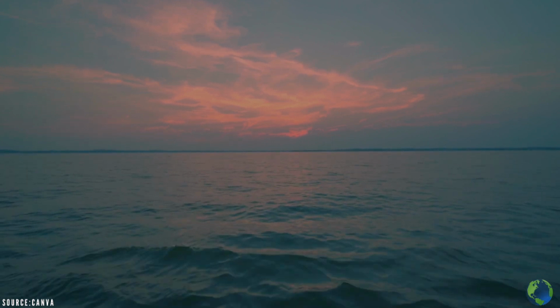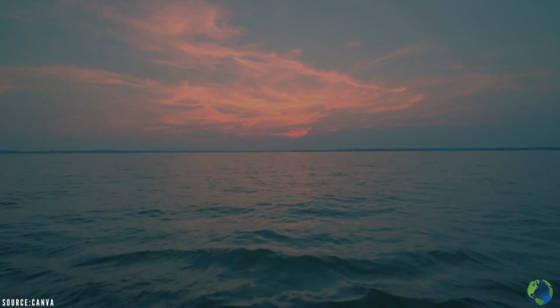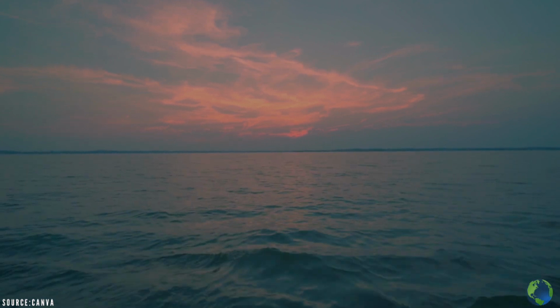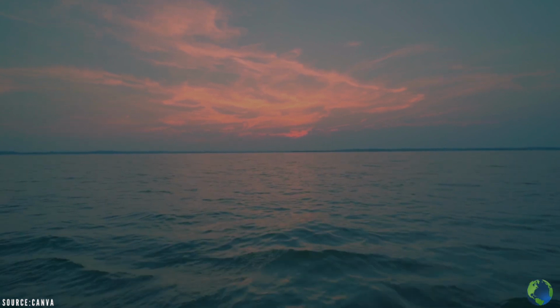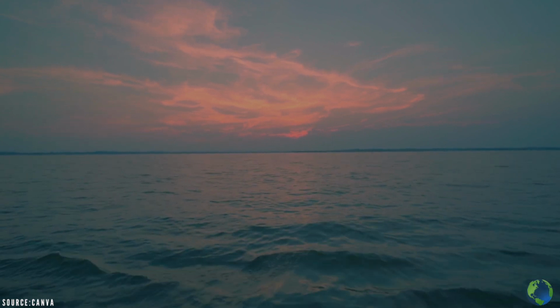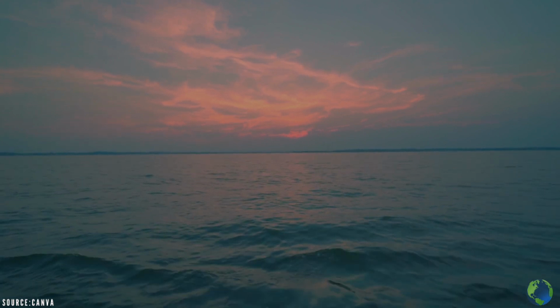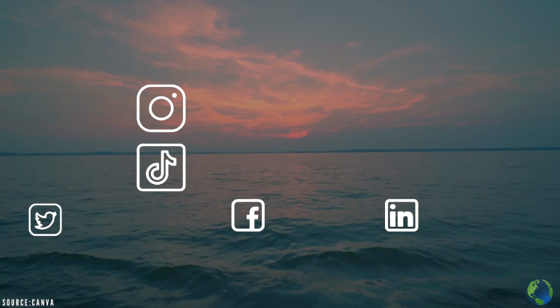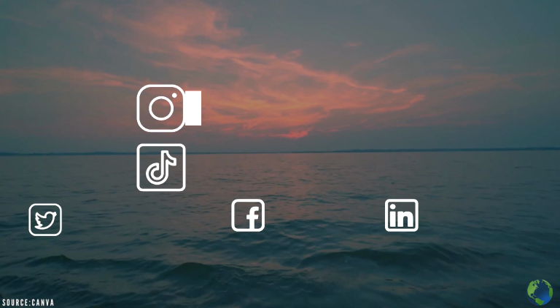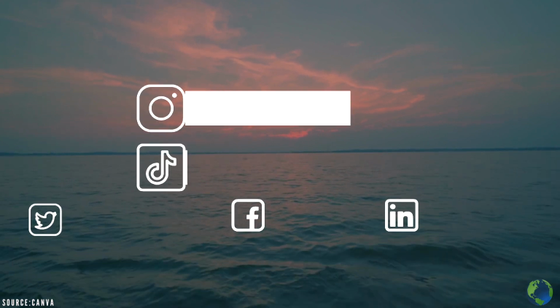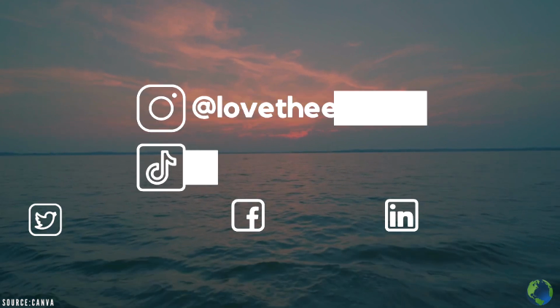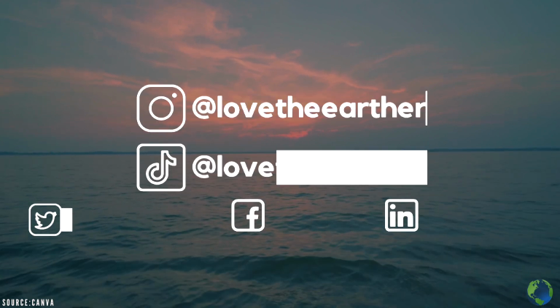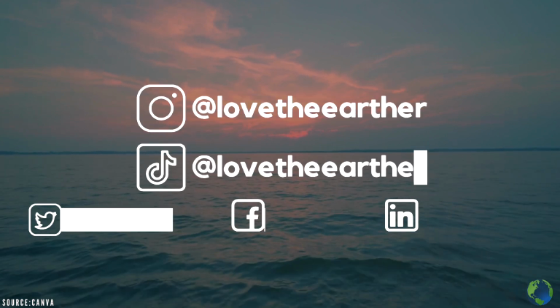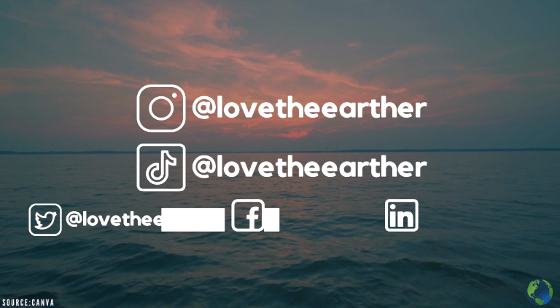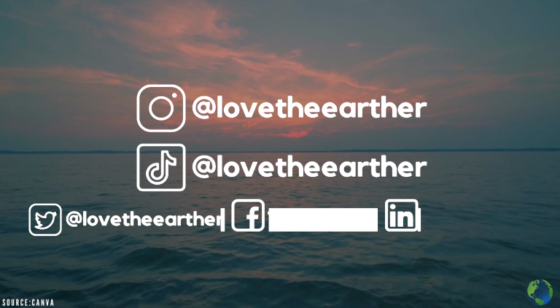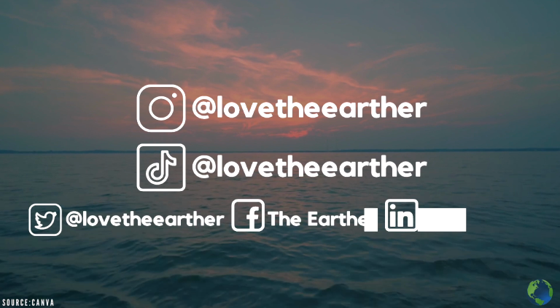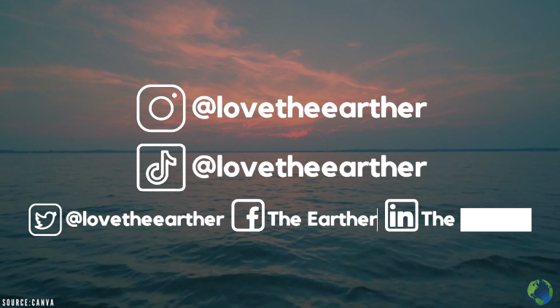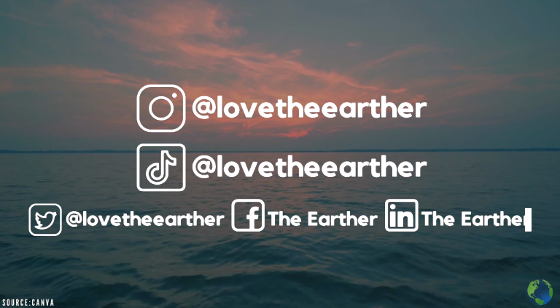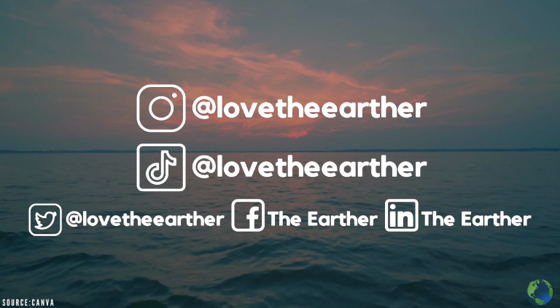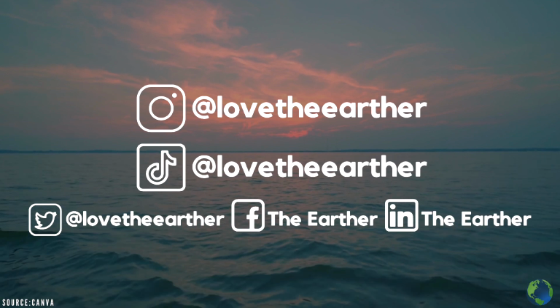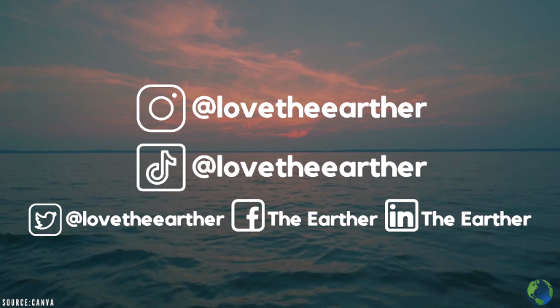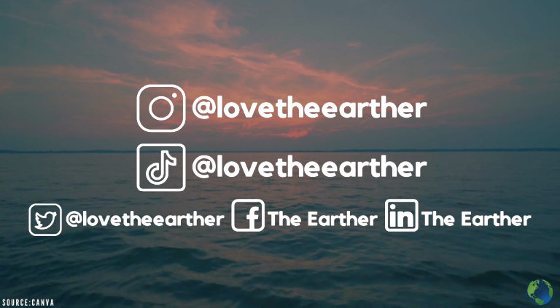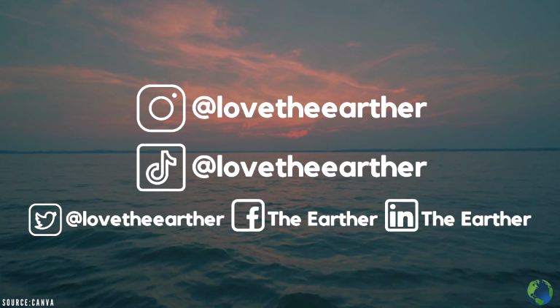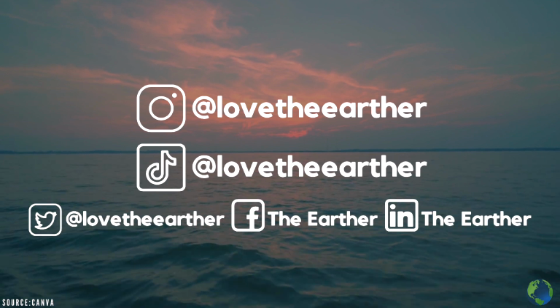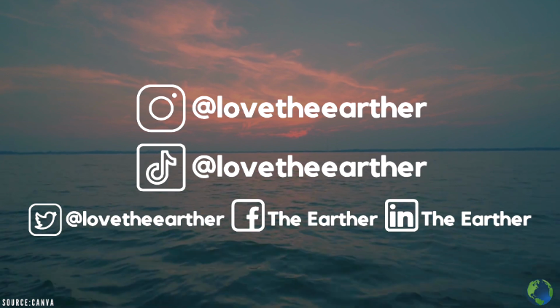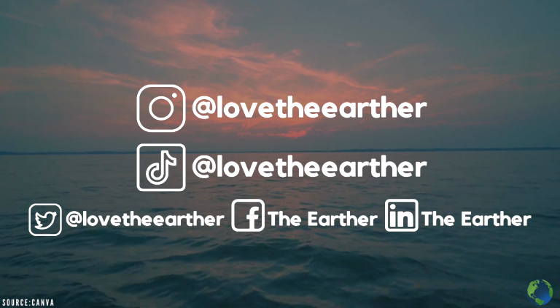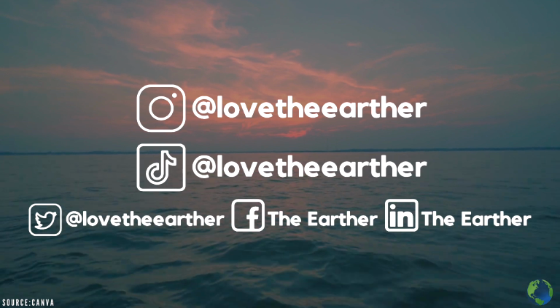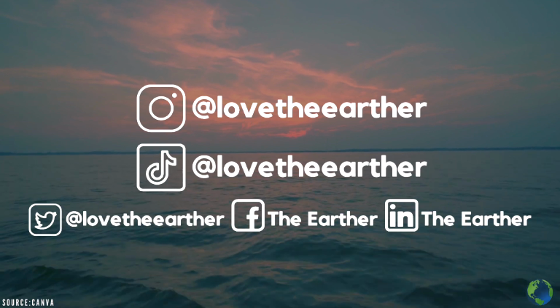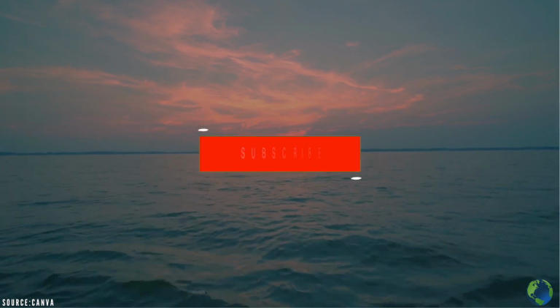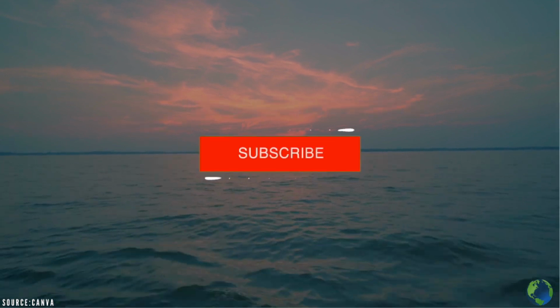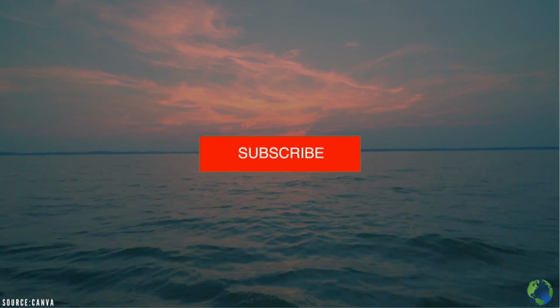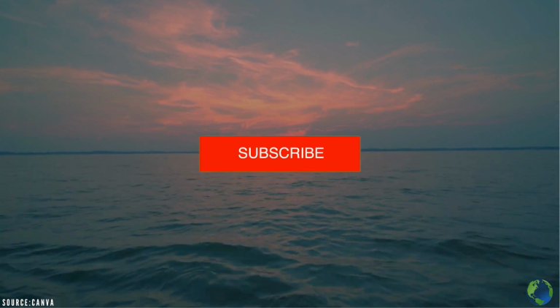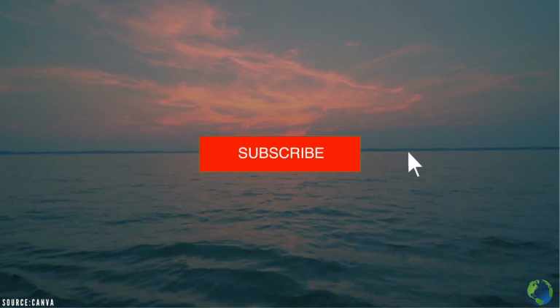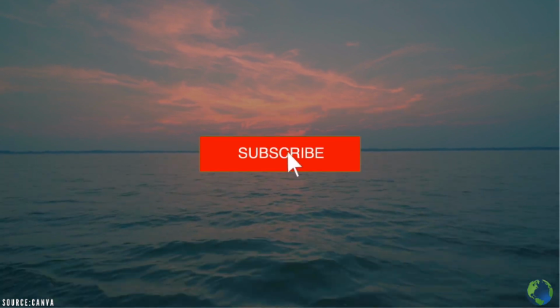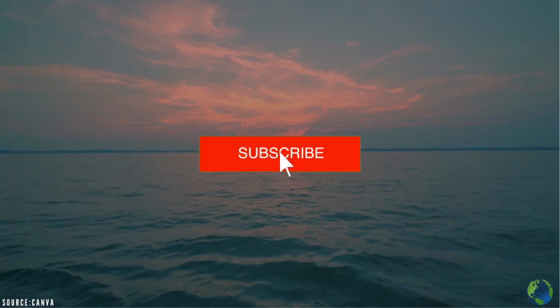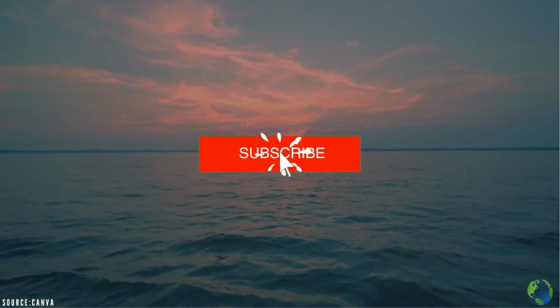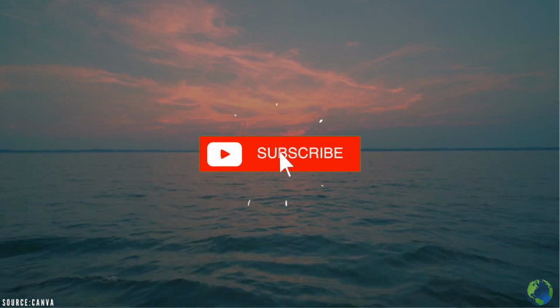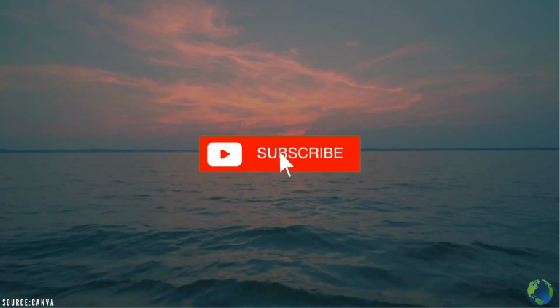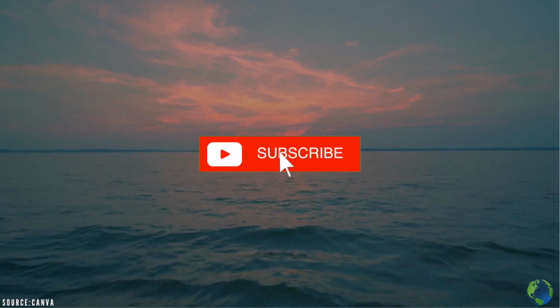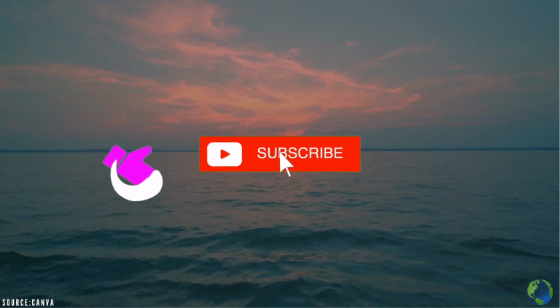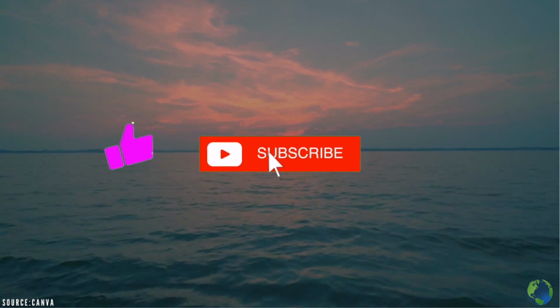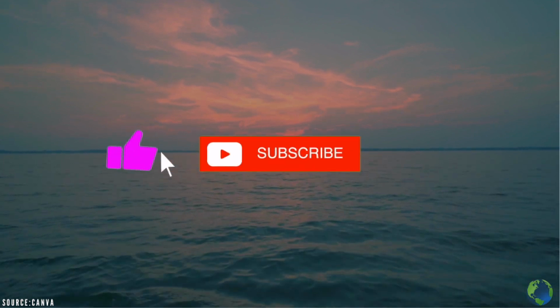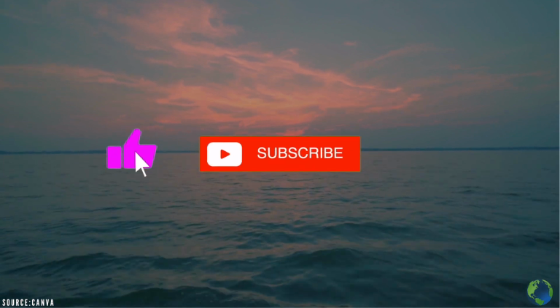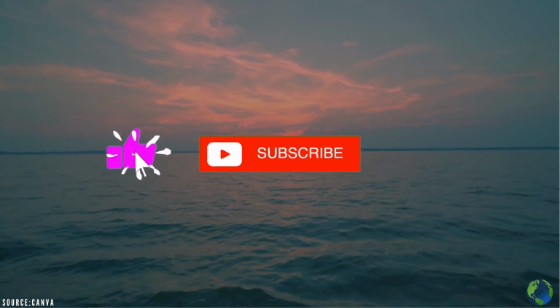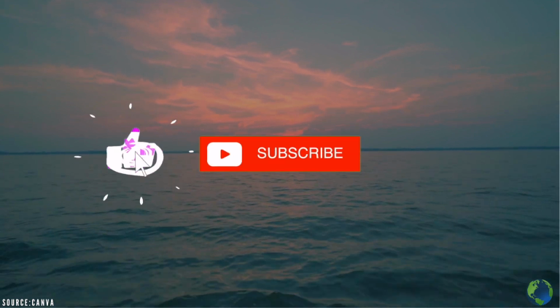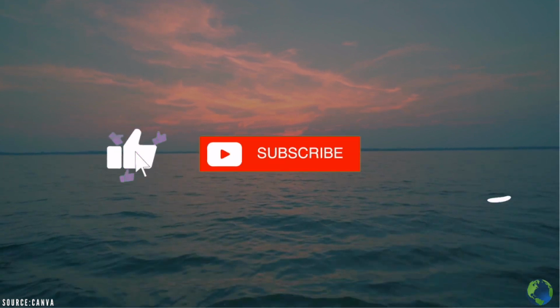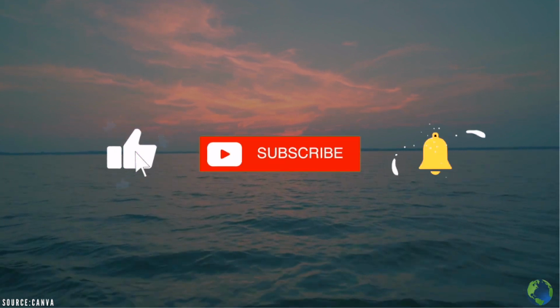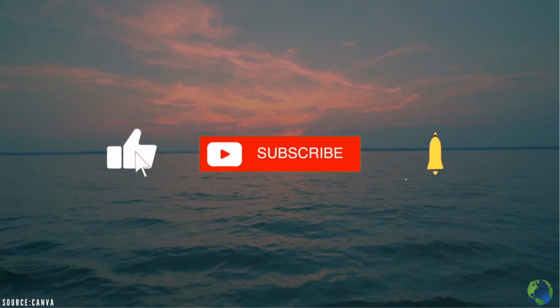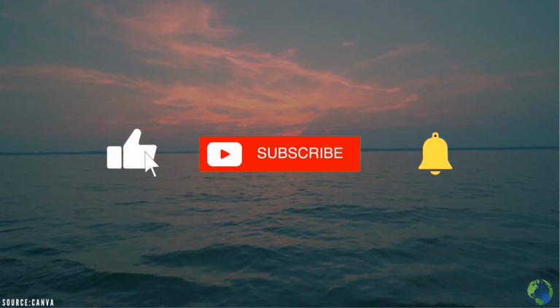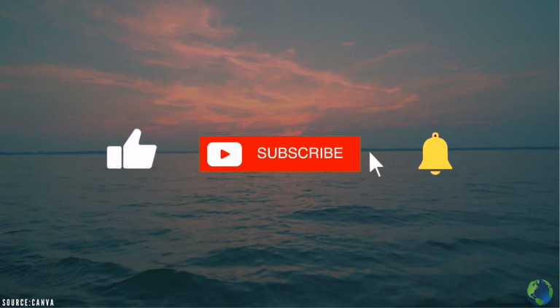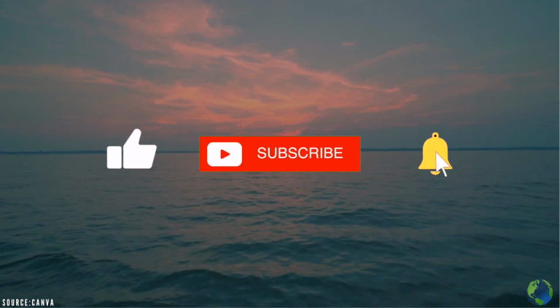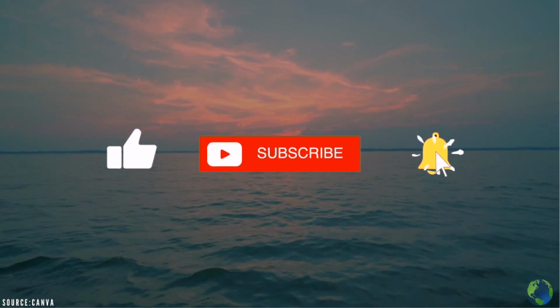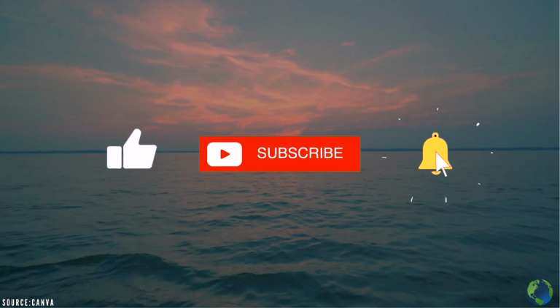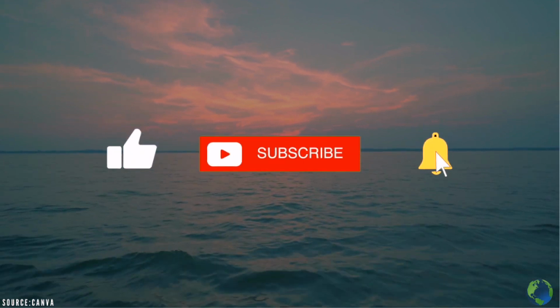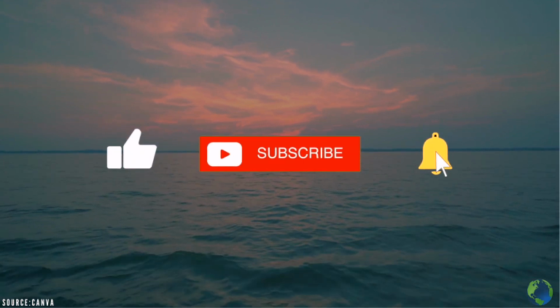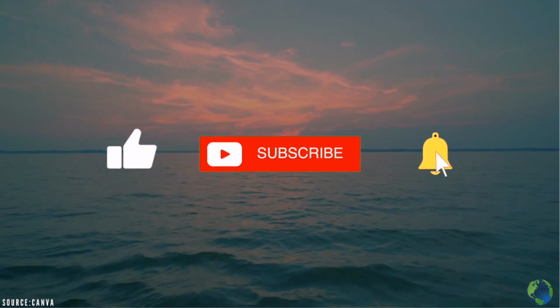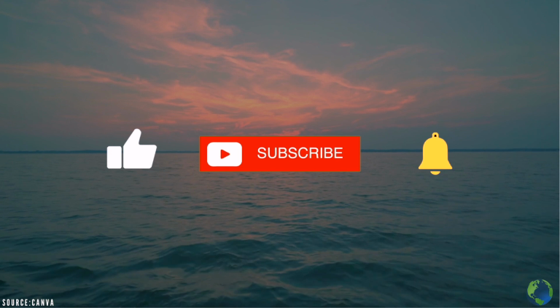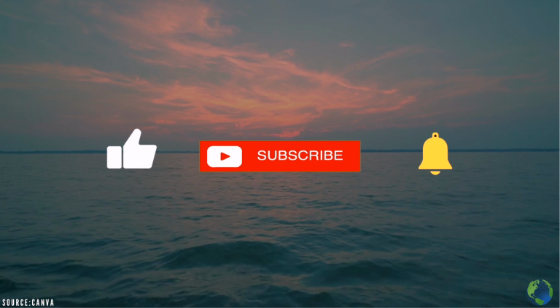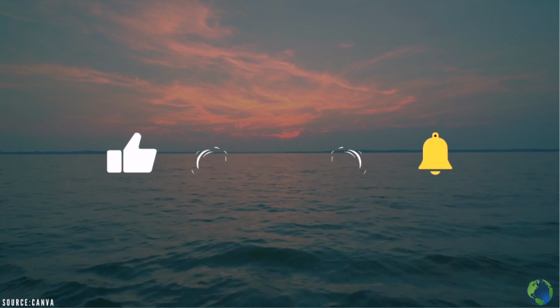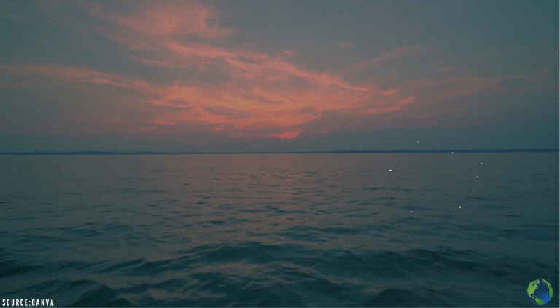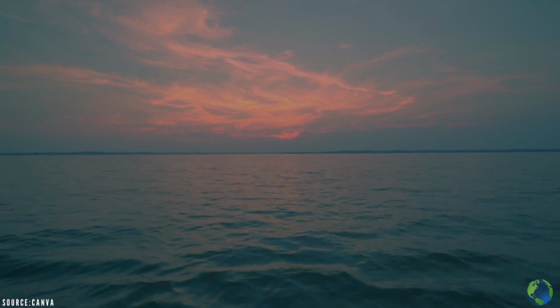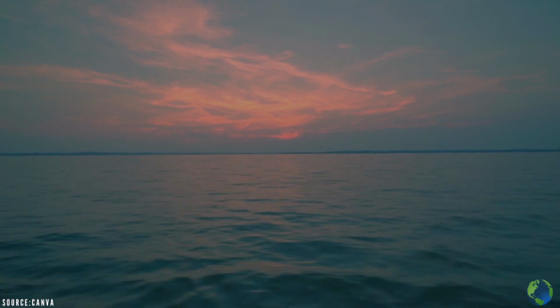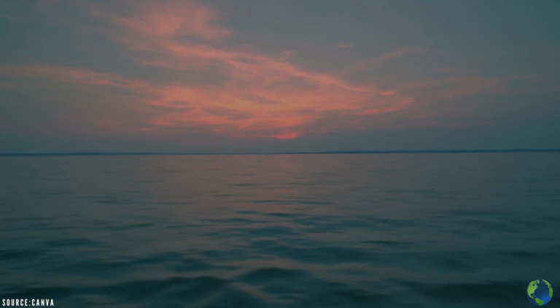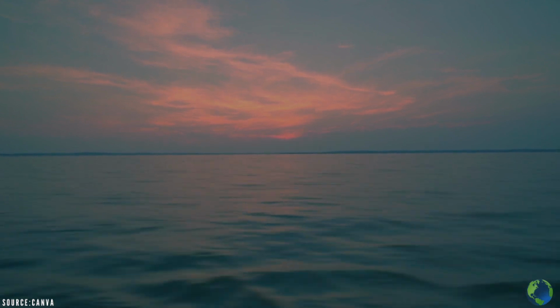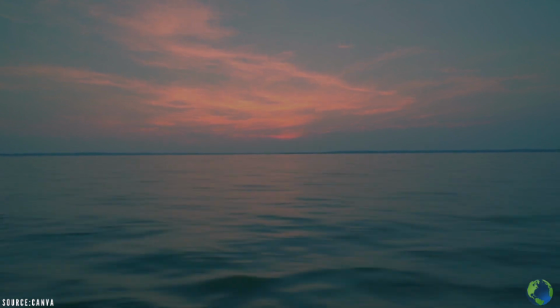Or visit us on social media for even more content. Thanks for supporting the Earther, and as always, we hope your day is as awesome as you are.